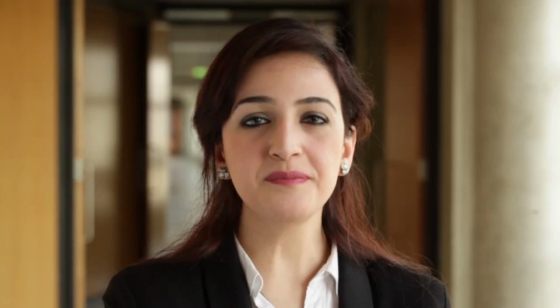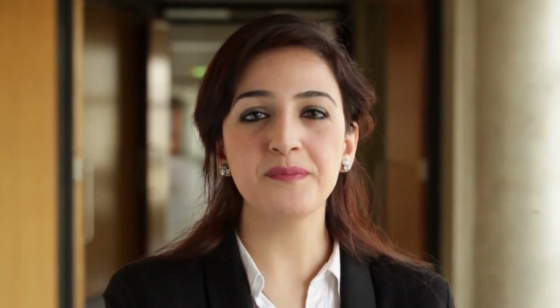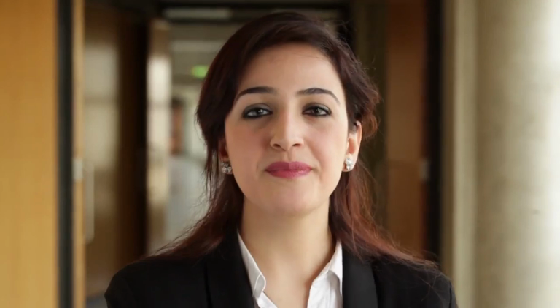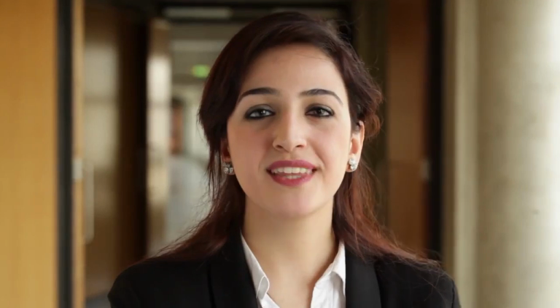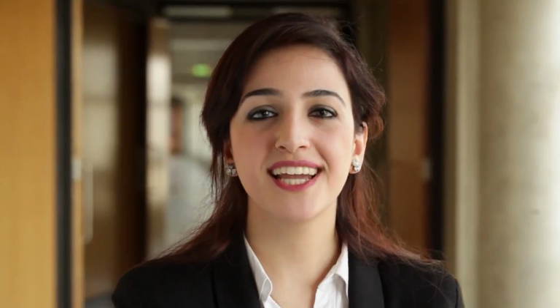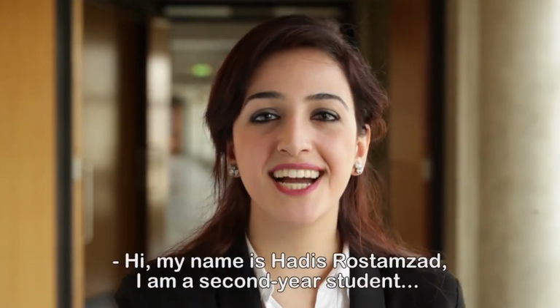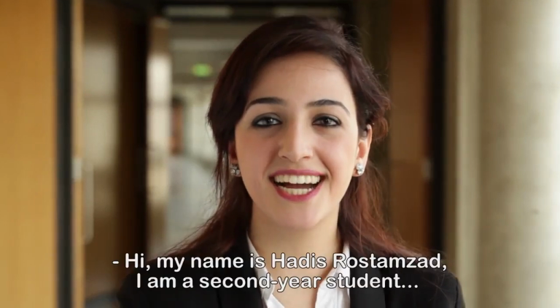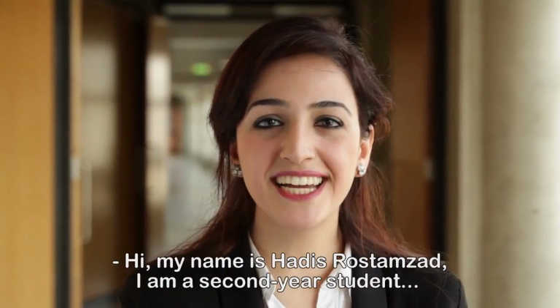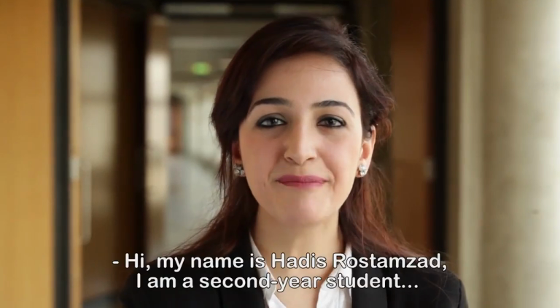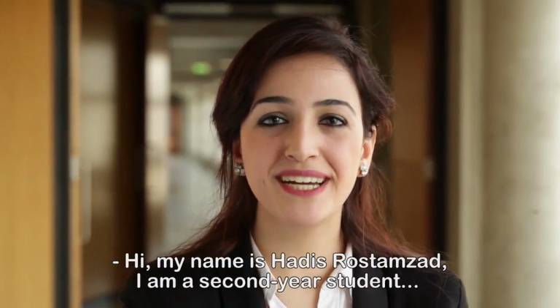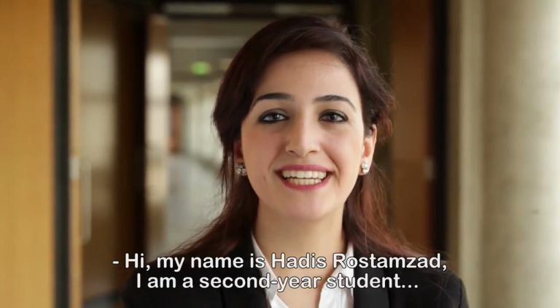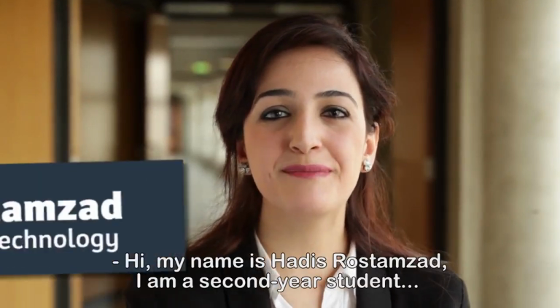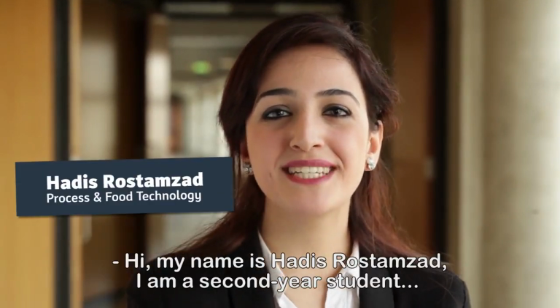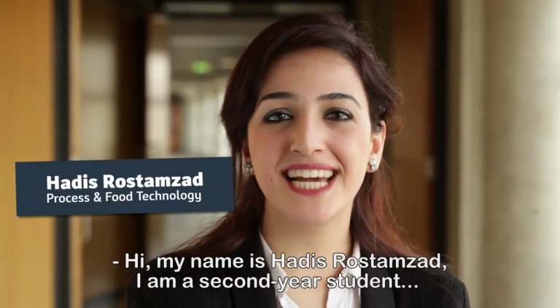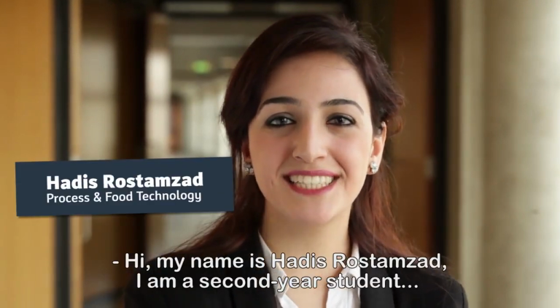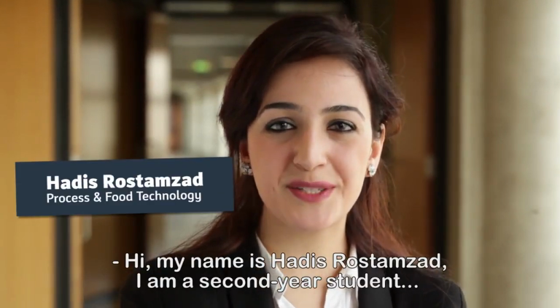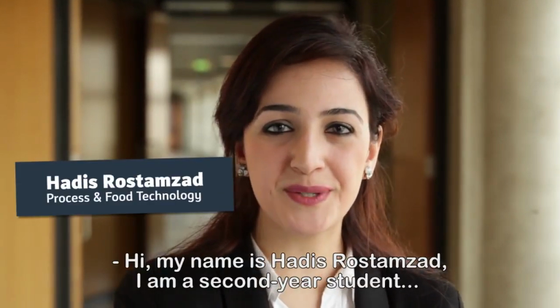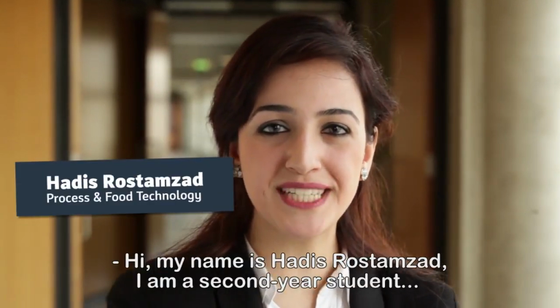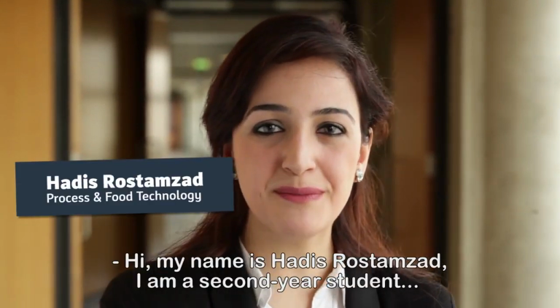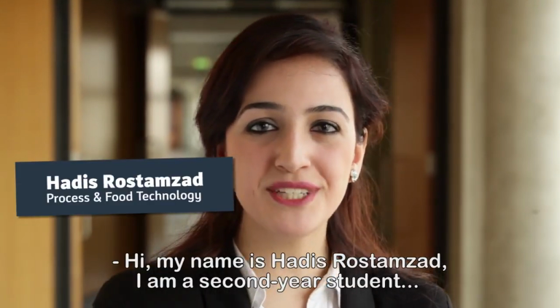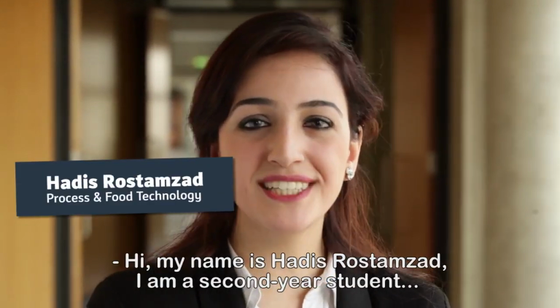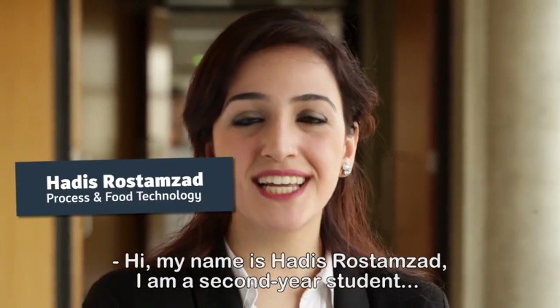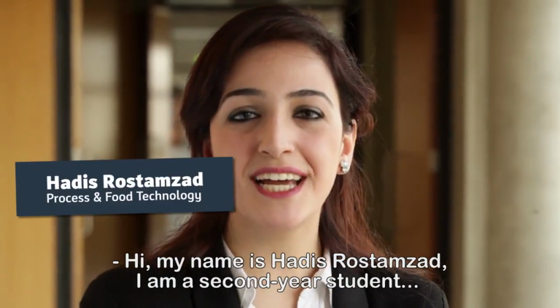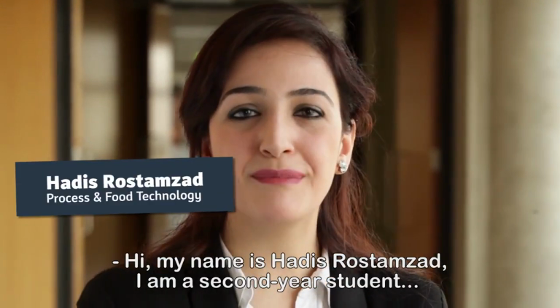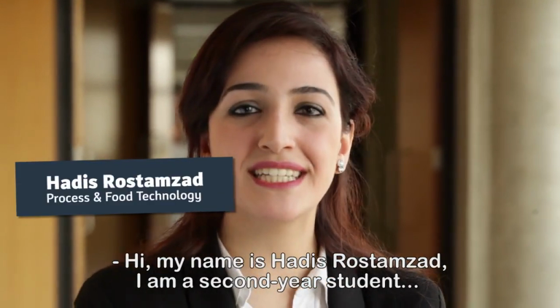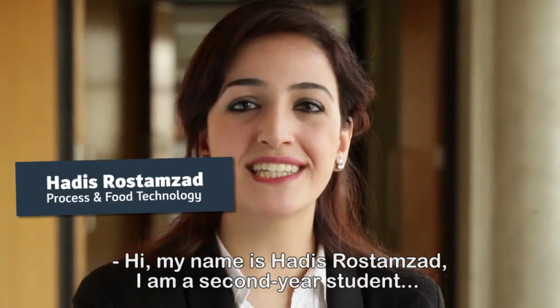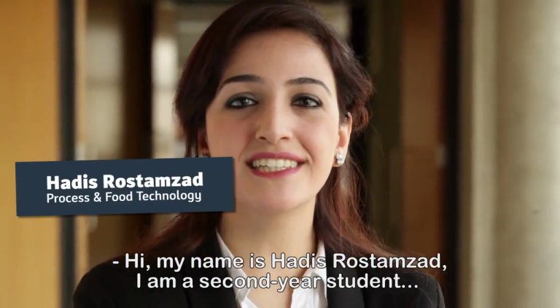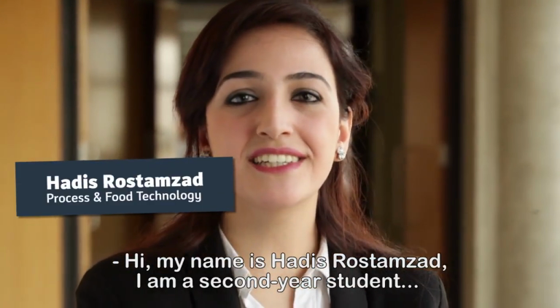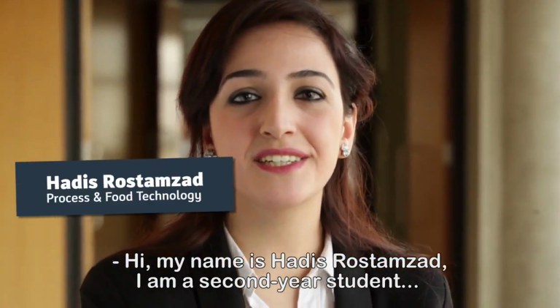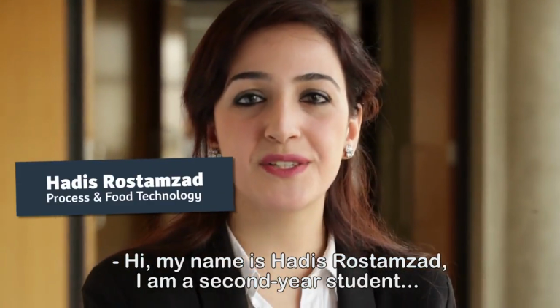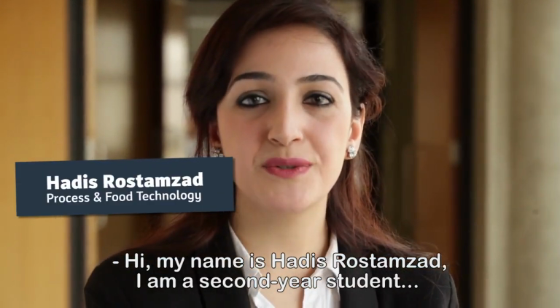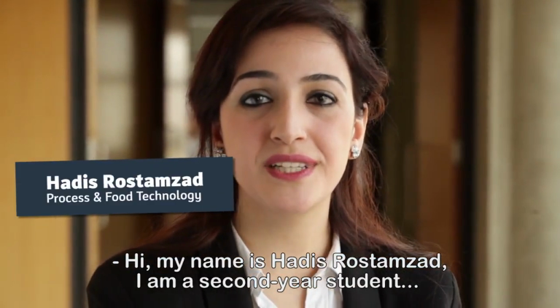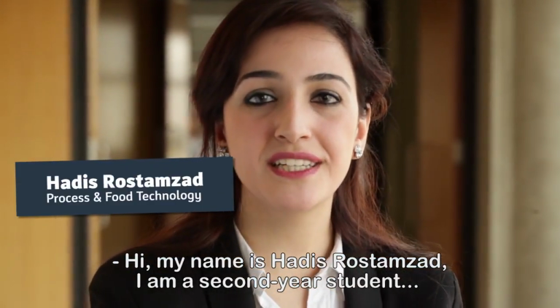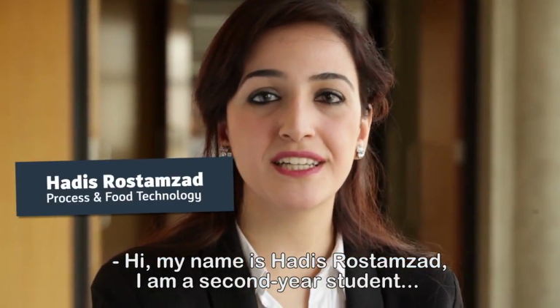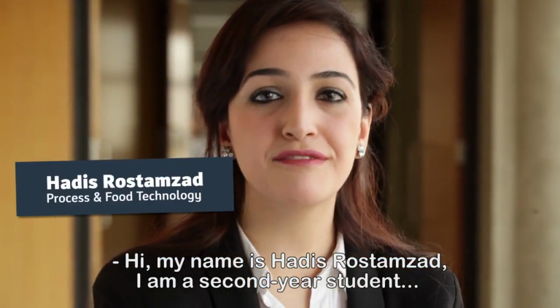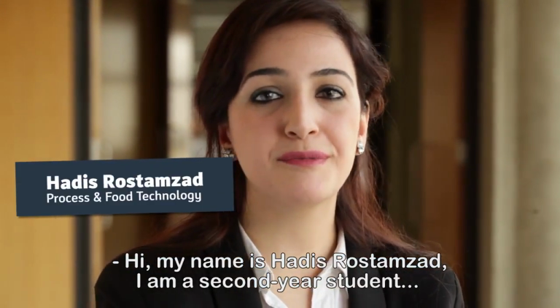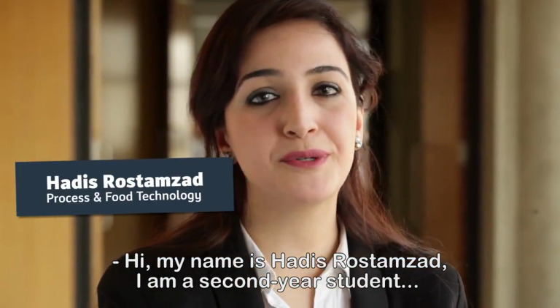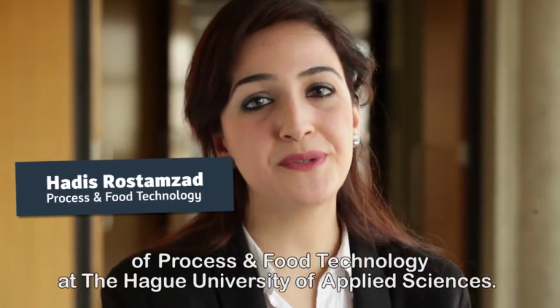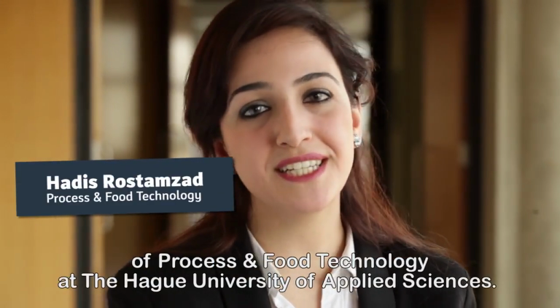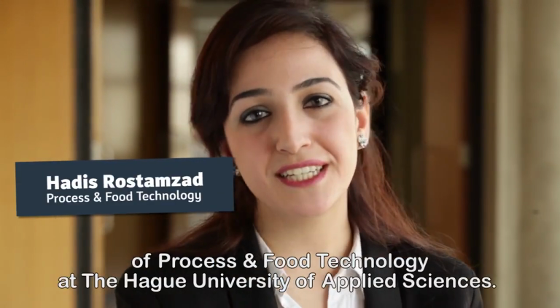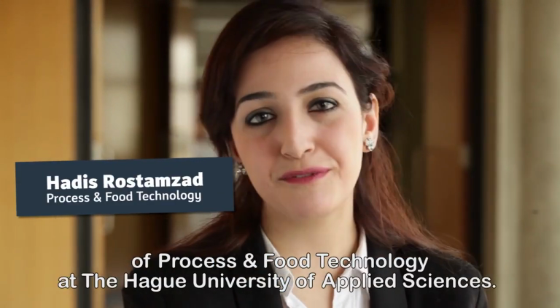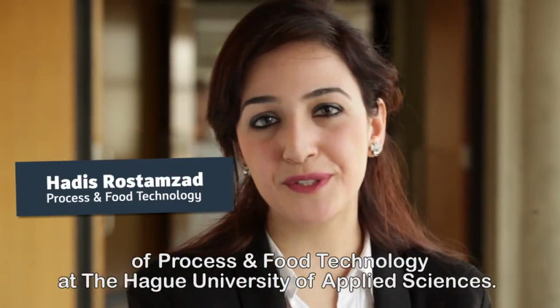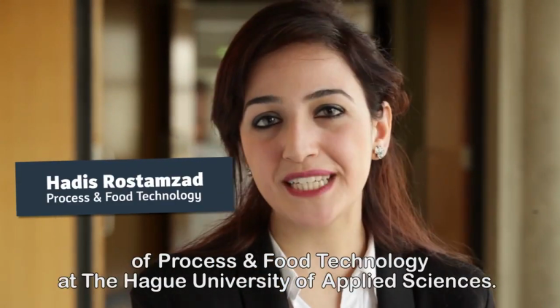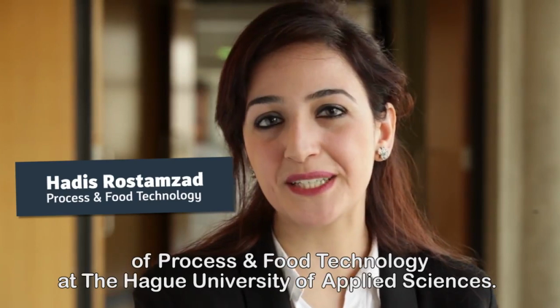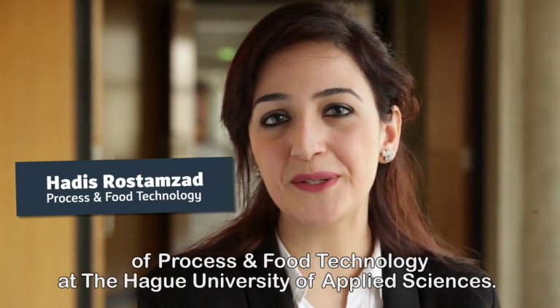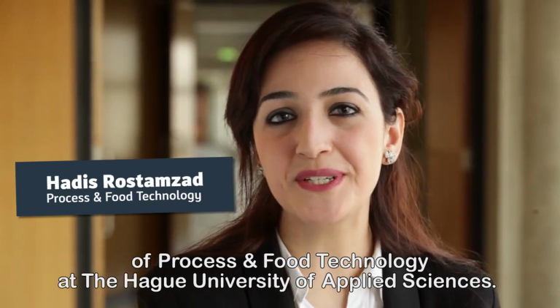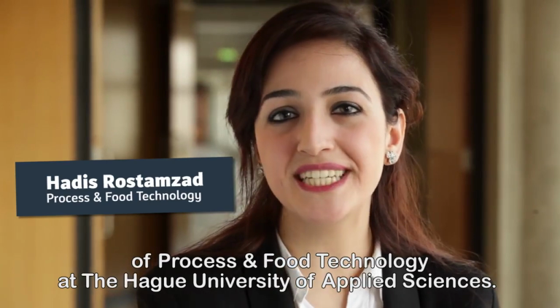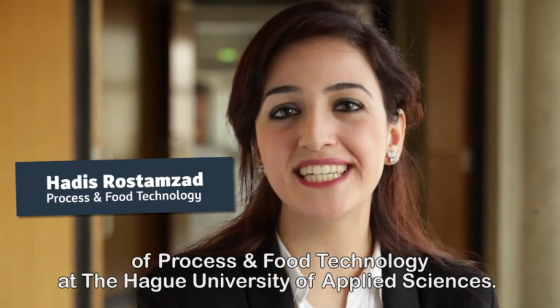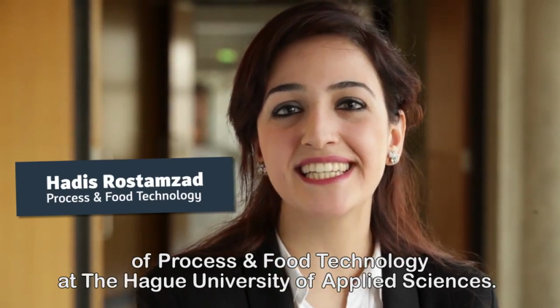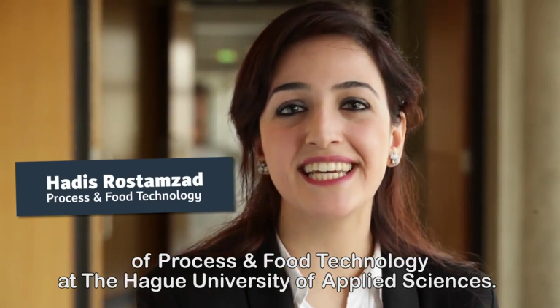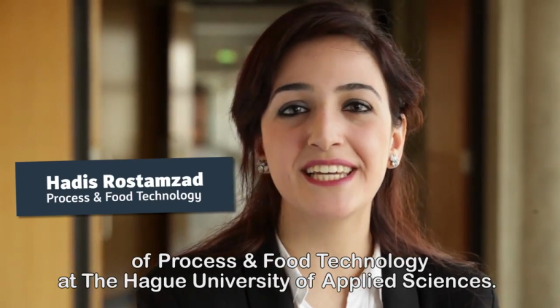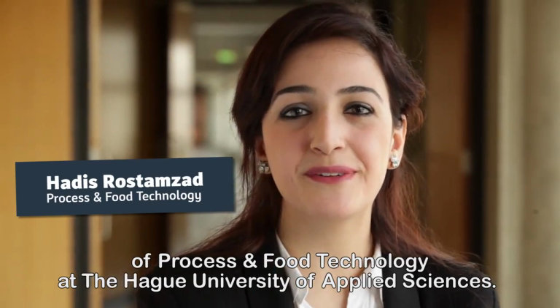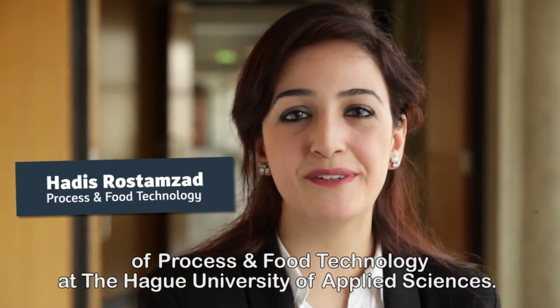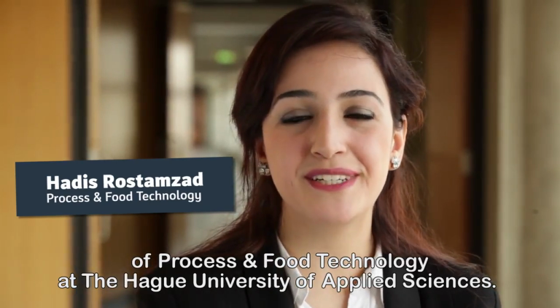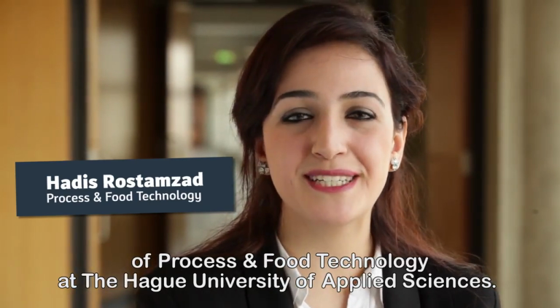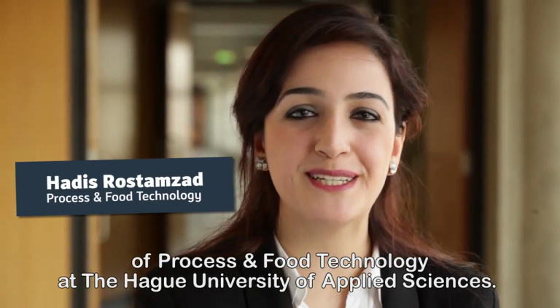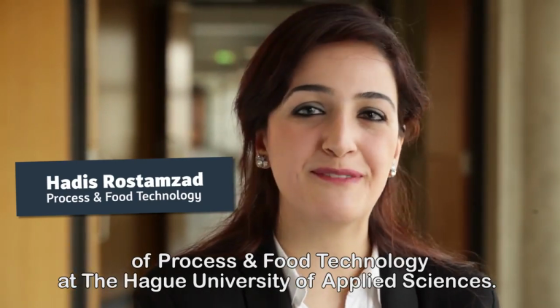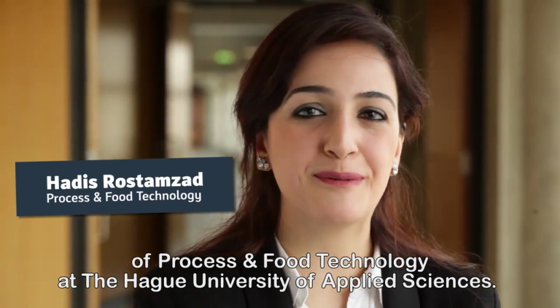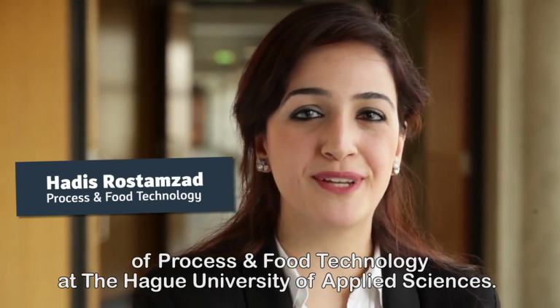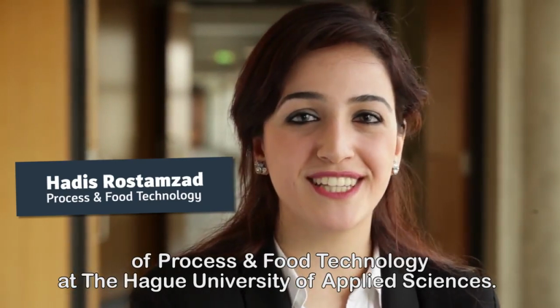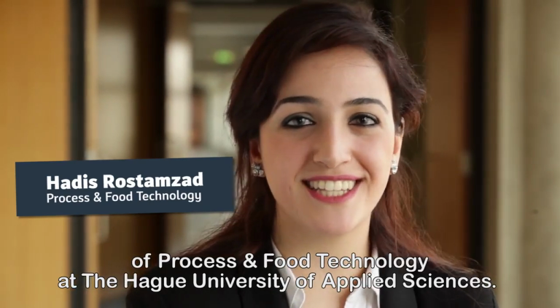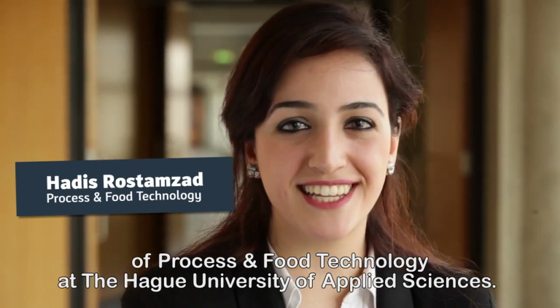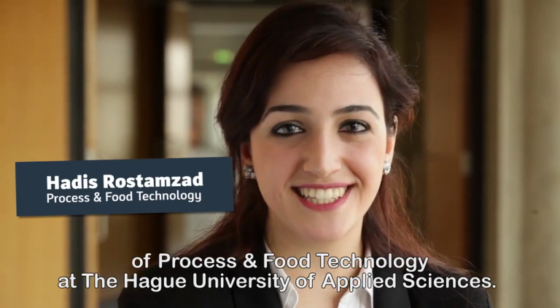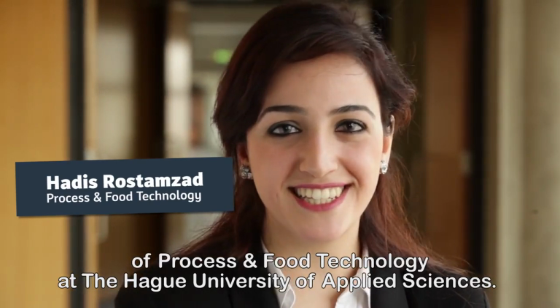Hi, my name is Hadis Rostamzad. I'm a second year student of Process and Food Technology at The Hague University of Applied Sciences.